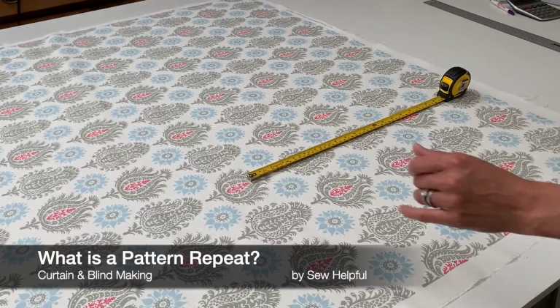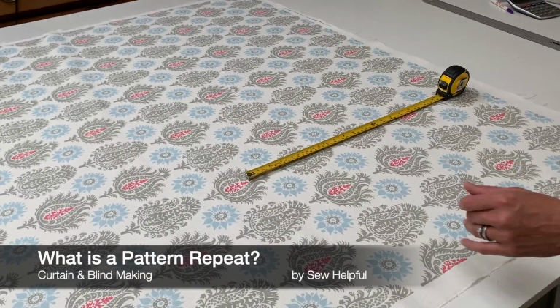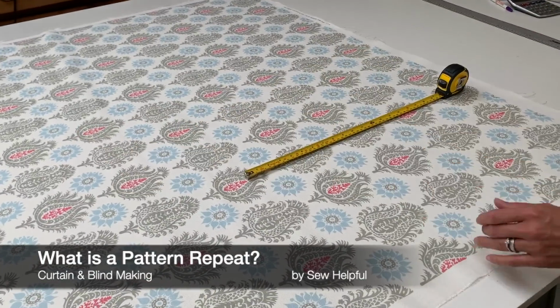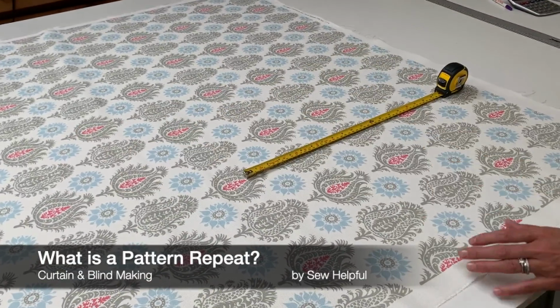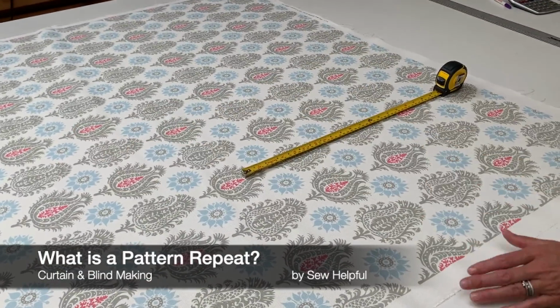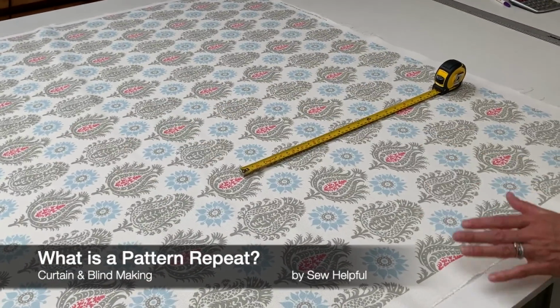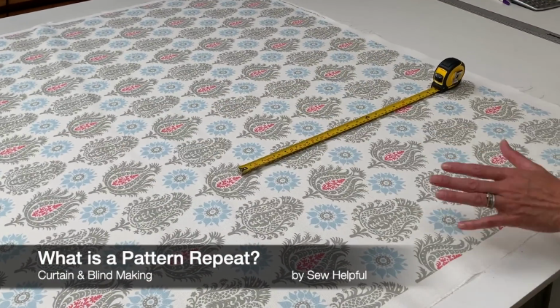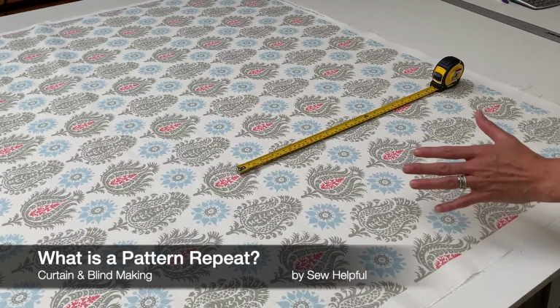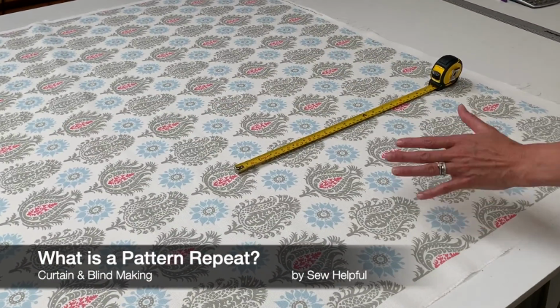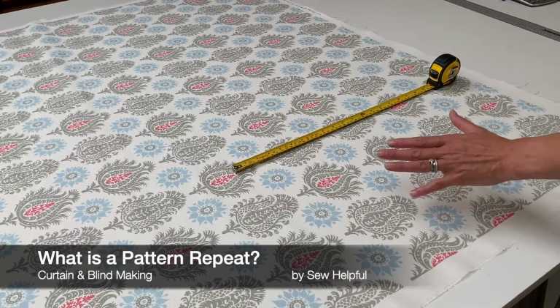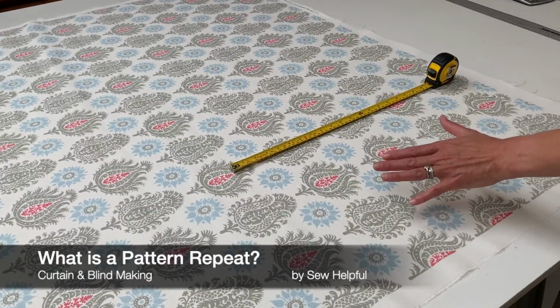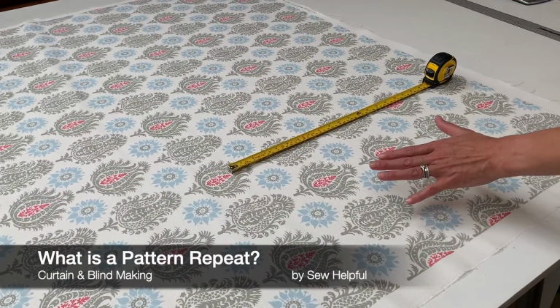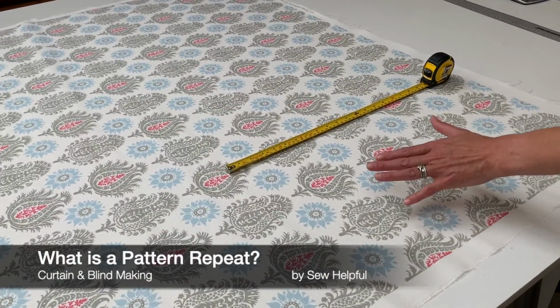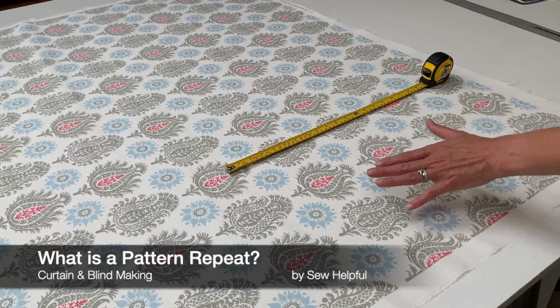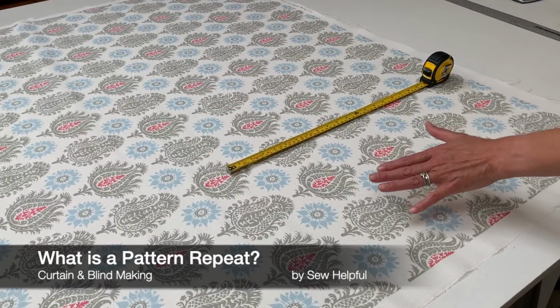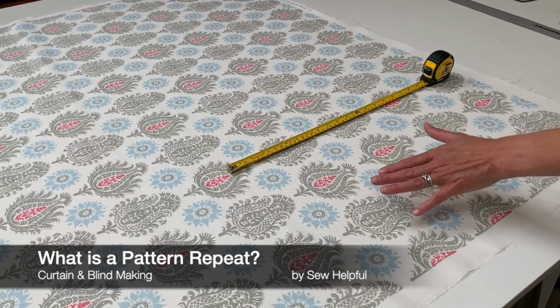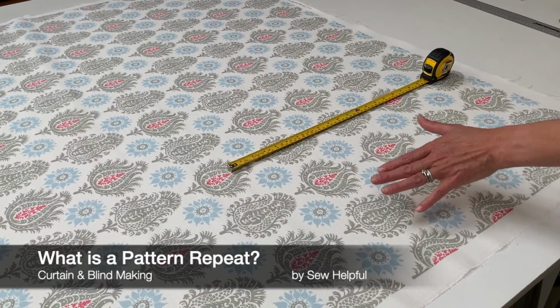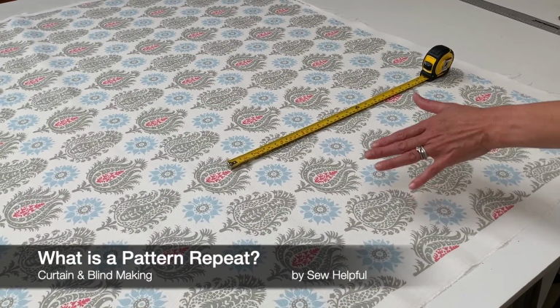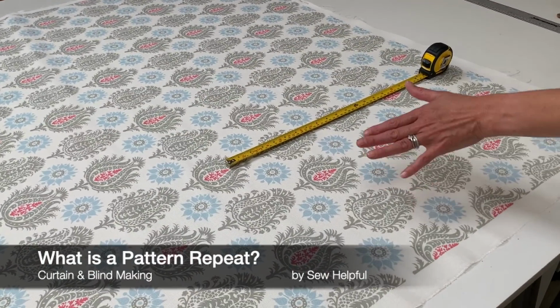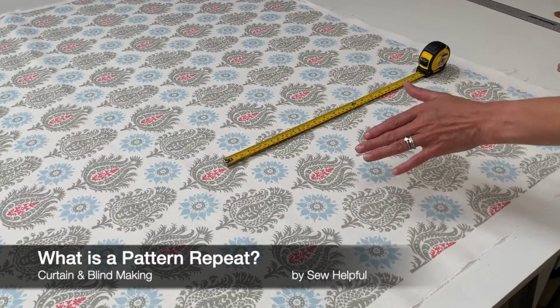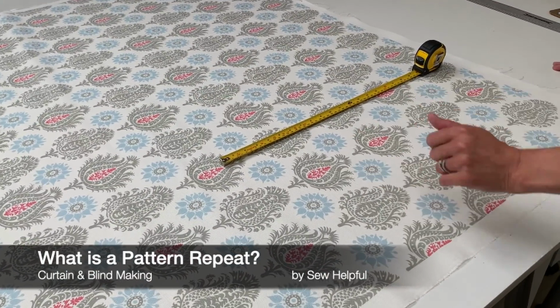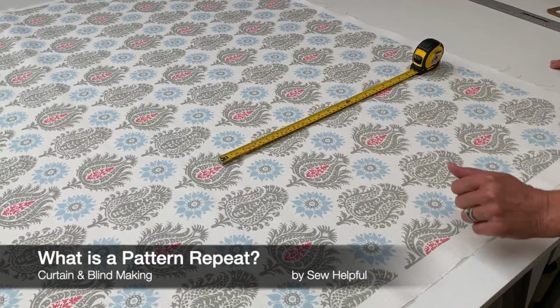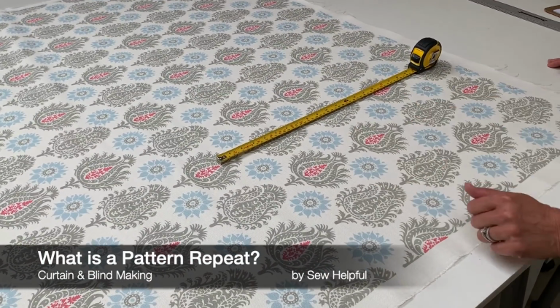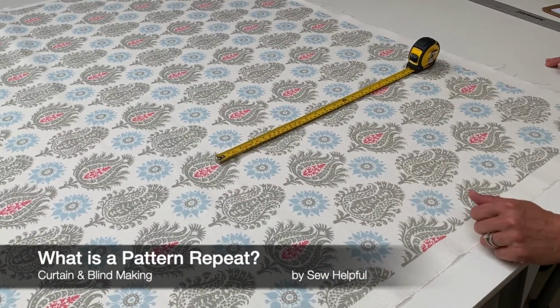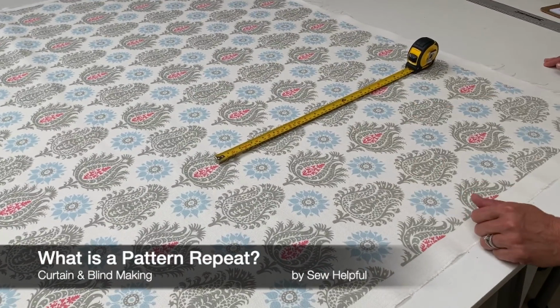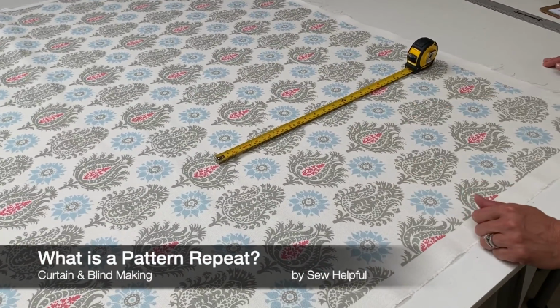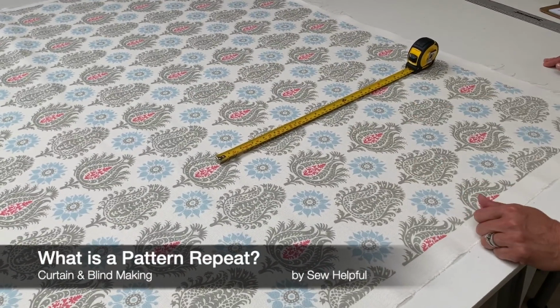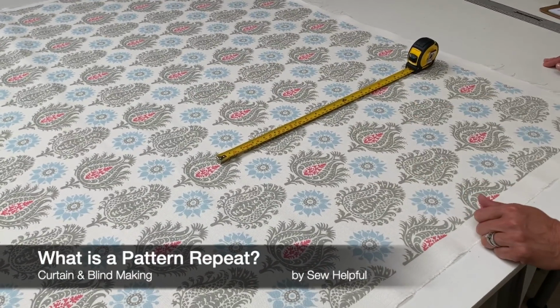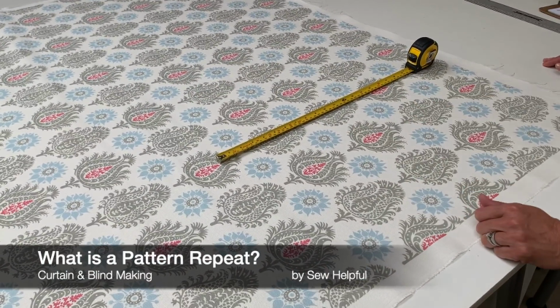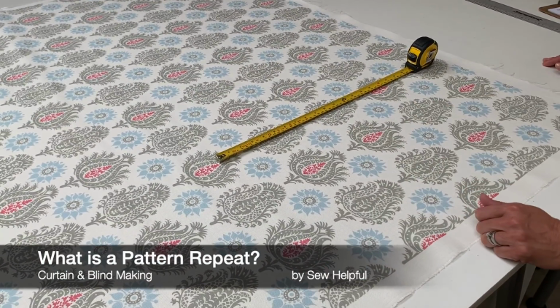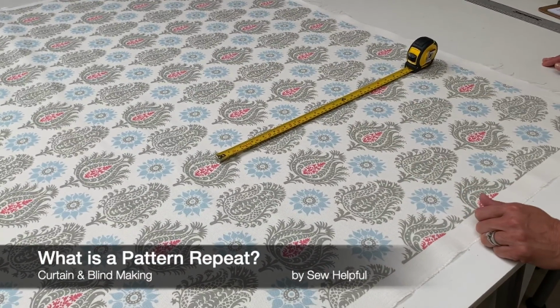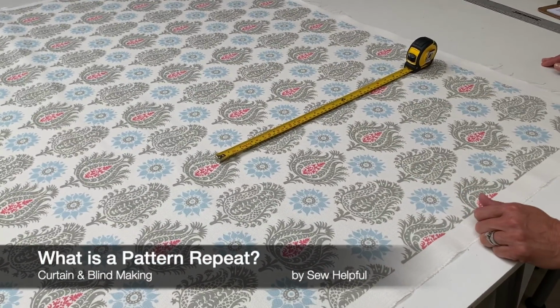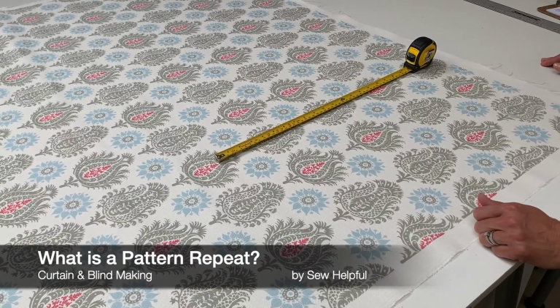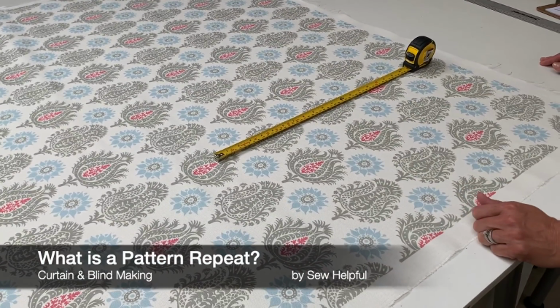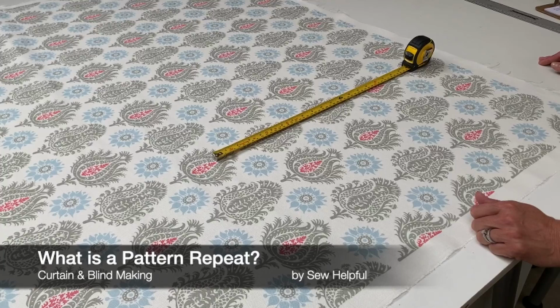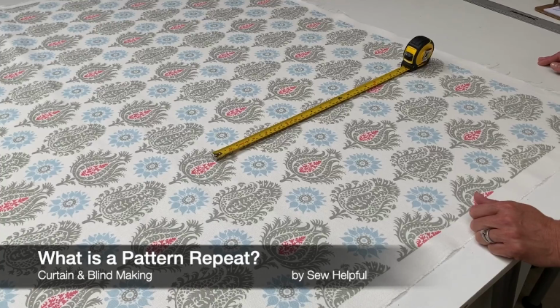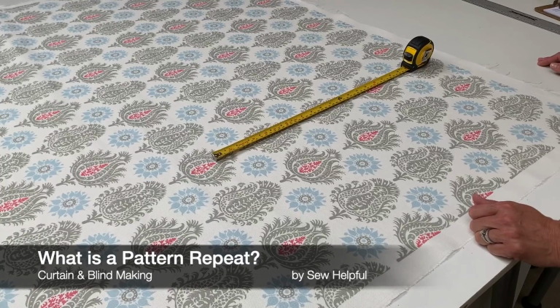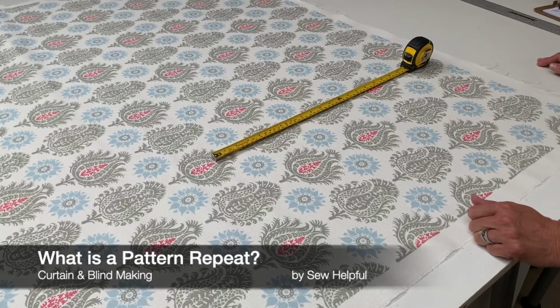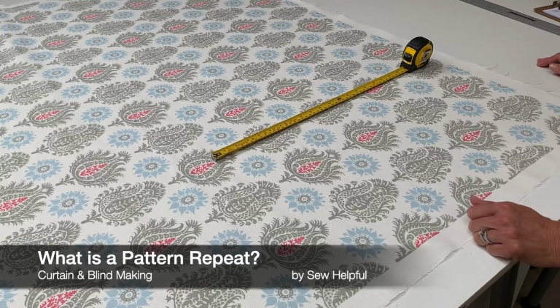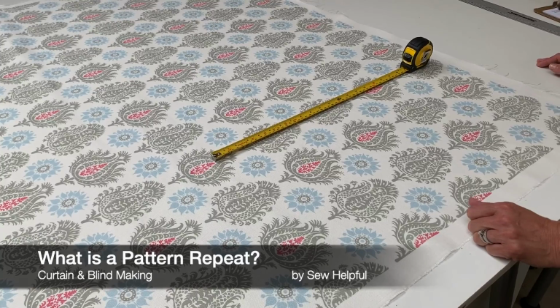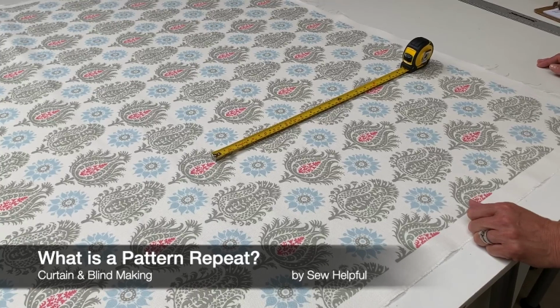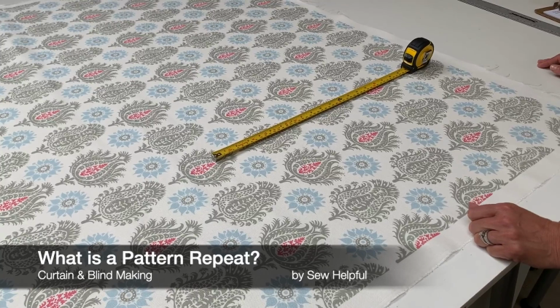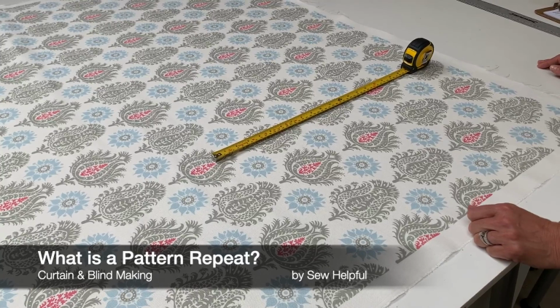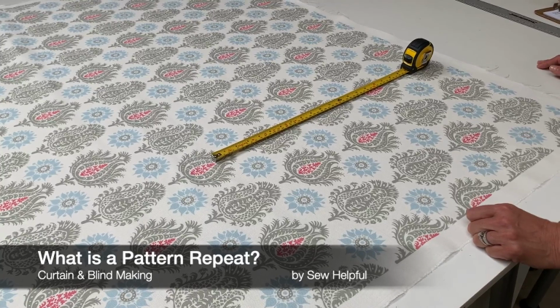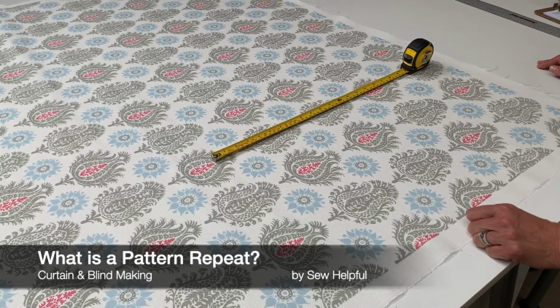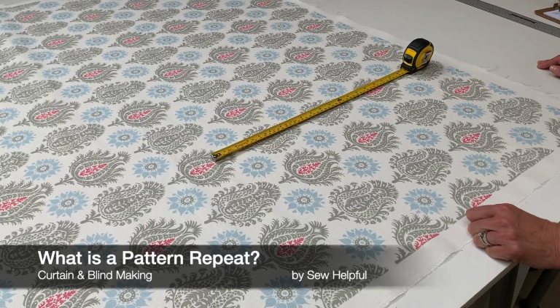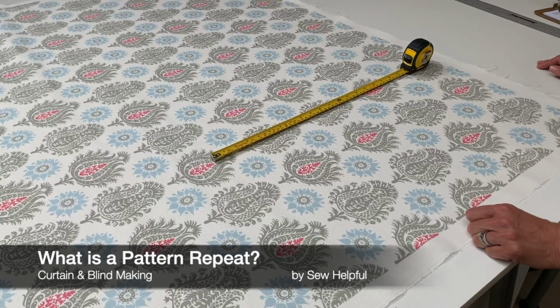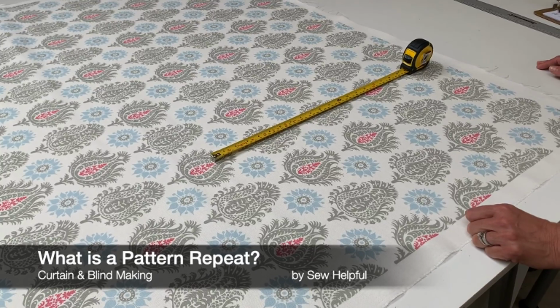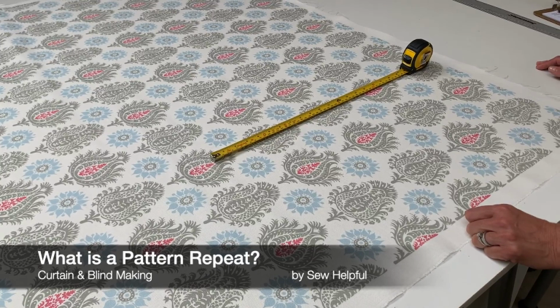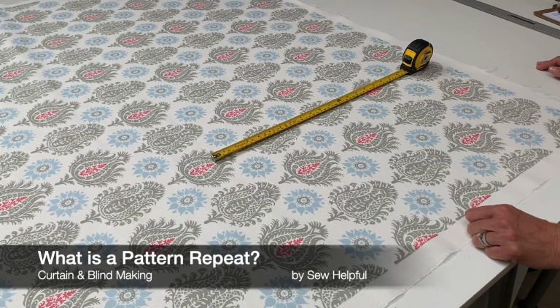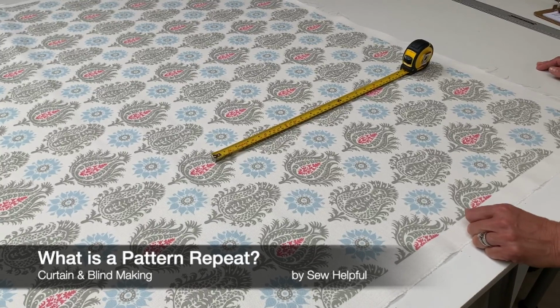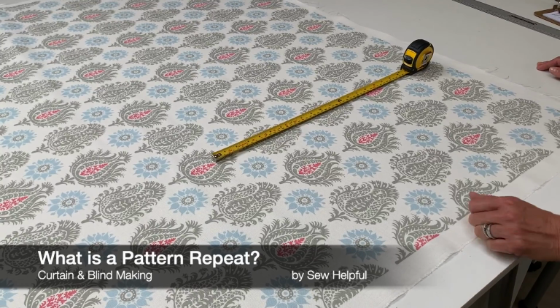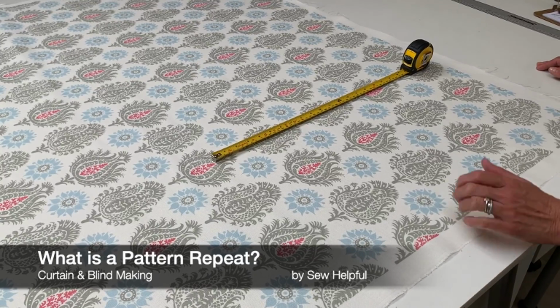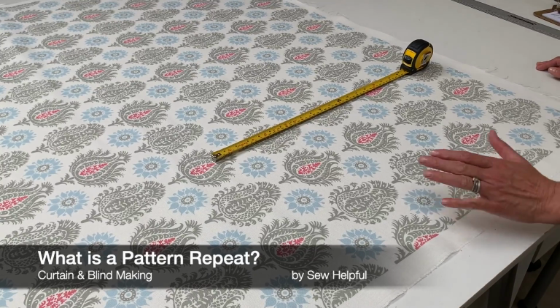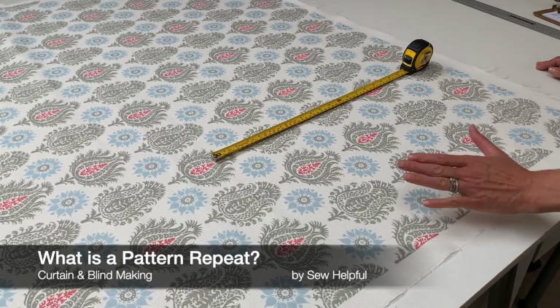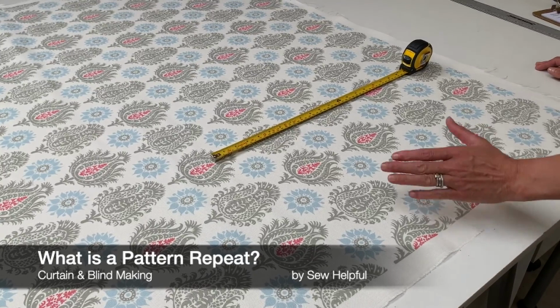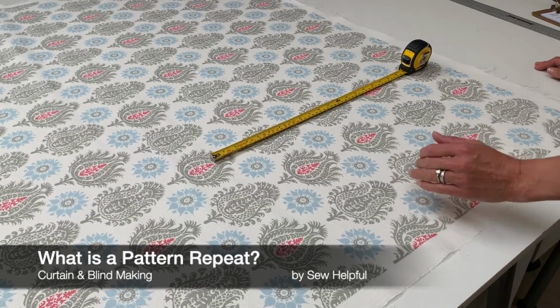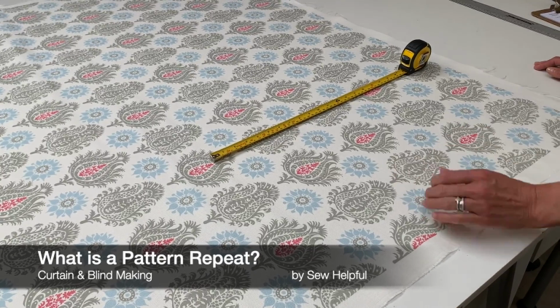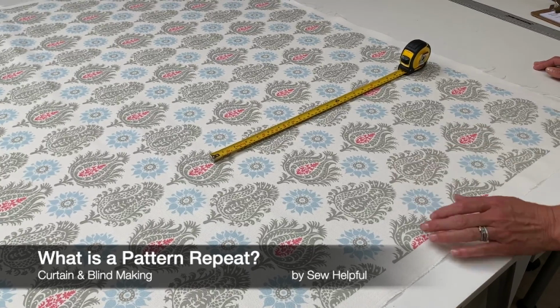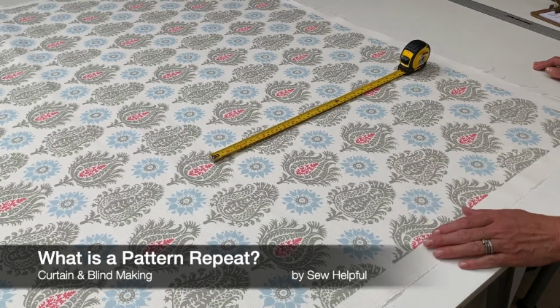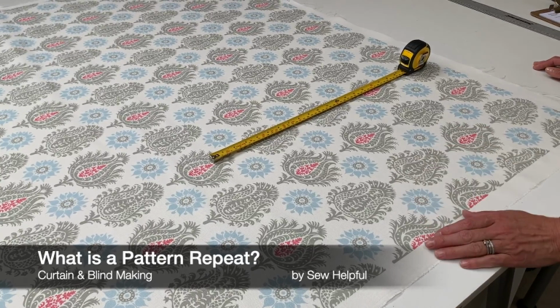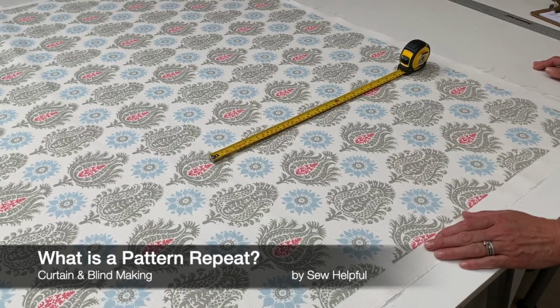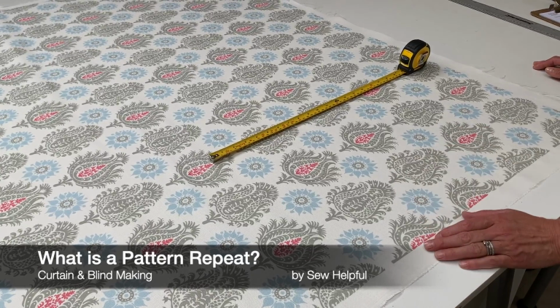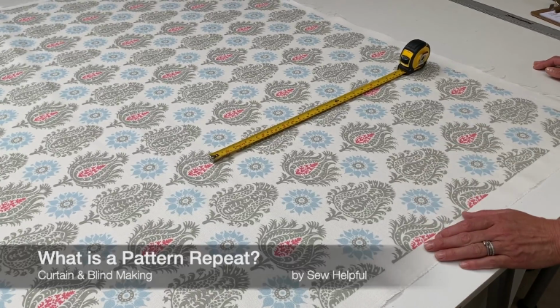According to the manufacturer, the pattern repeat for this fabric is 42 centimeters, so I'm just going to check that.